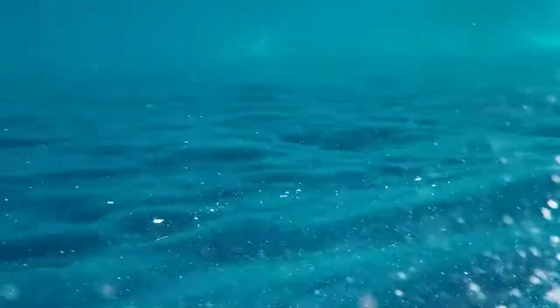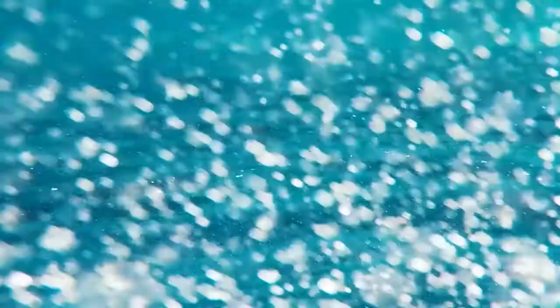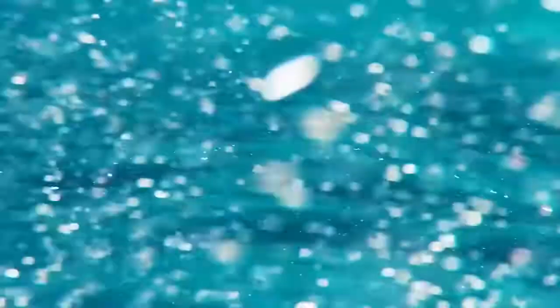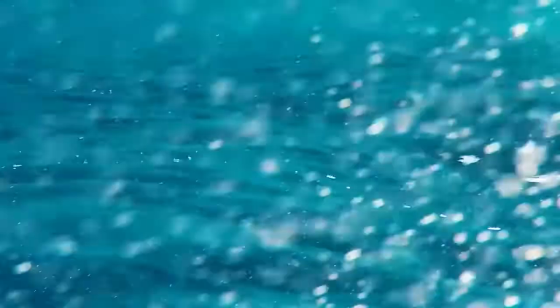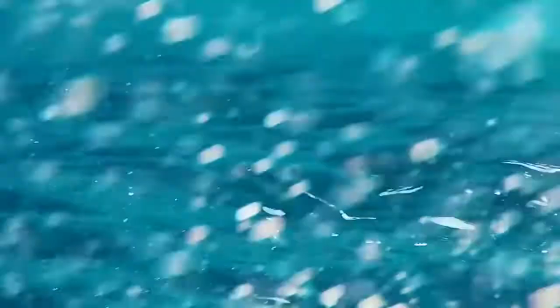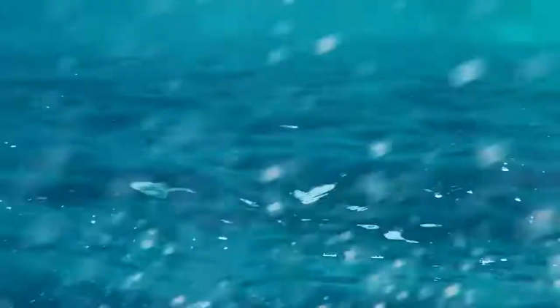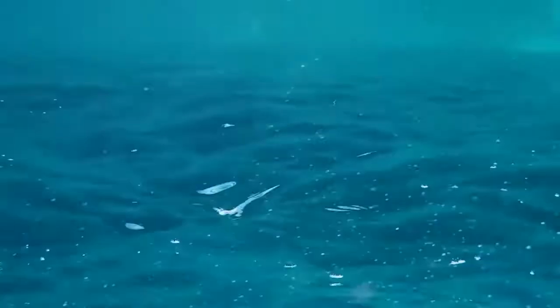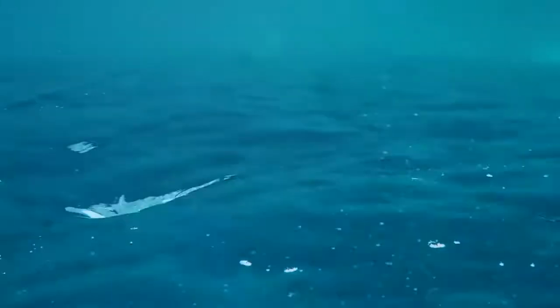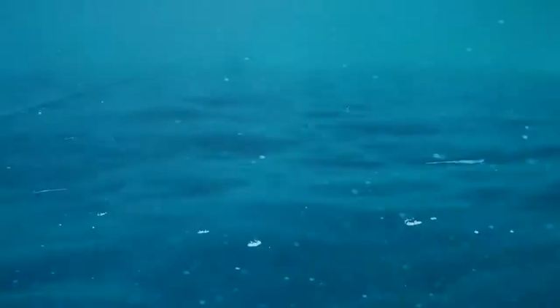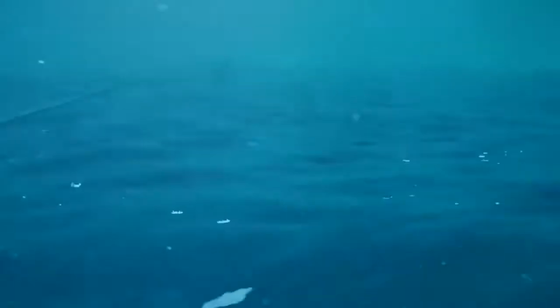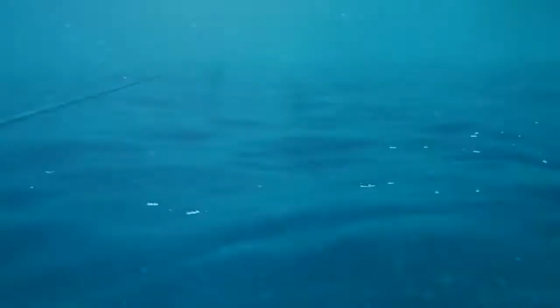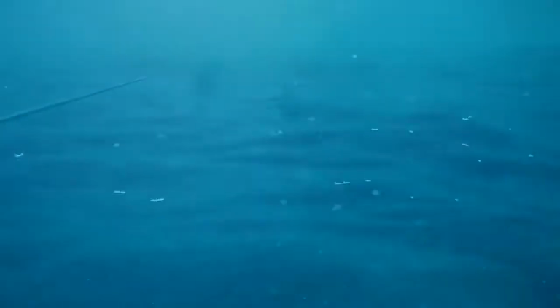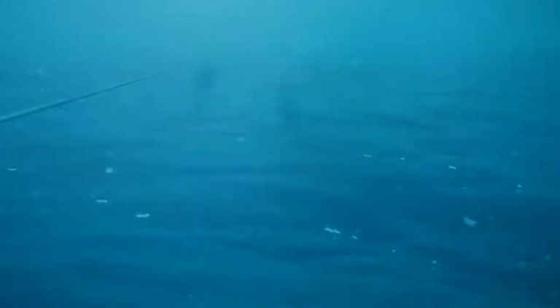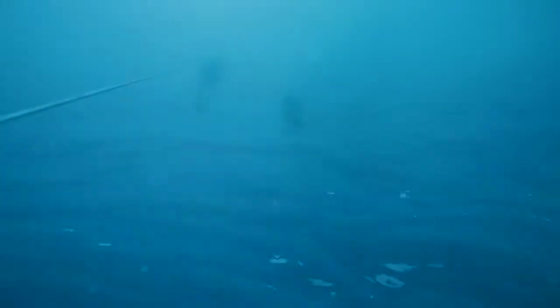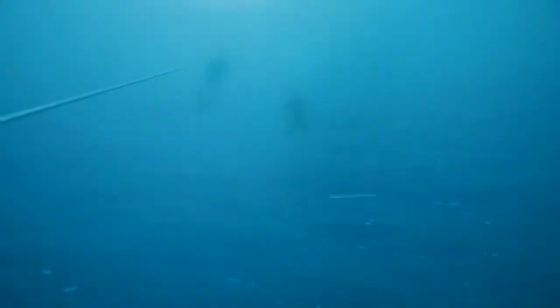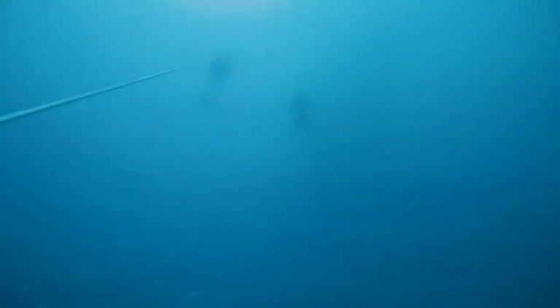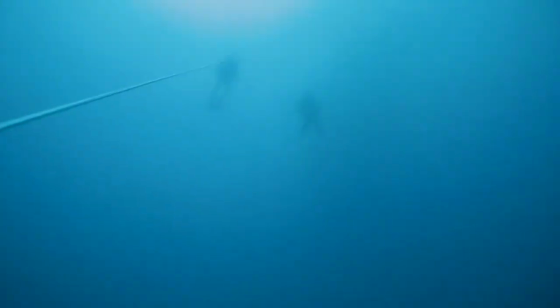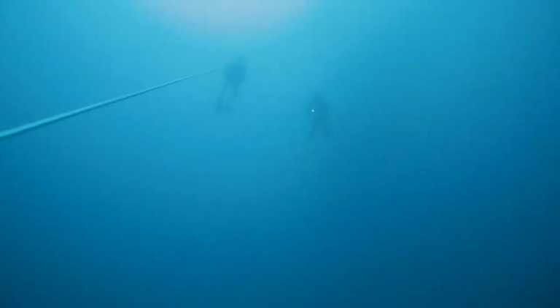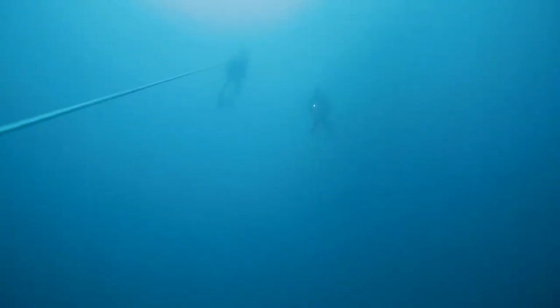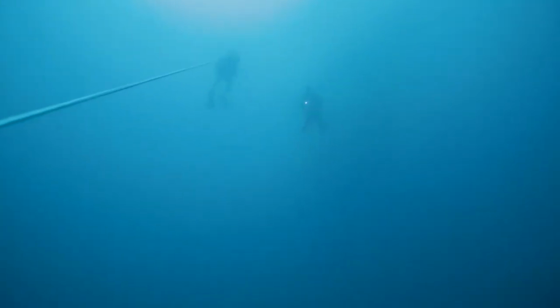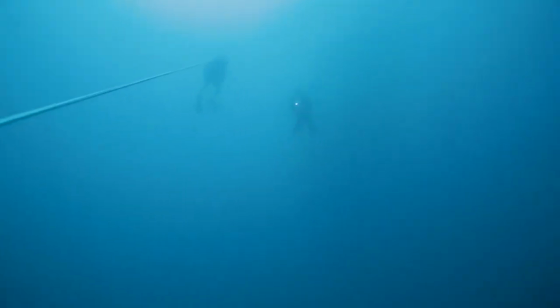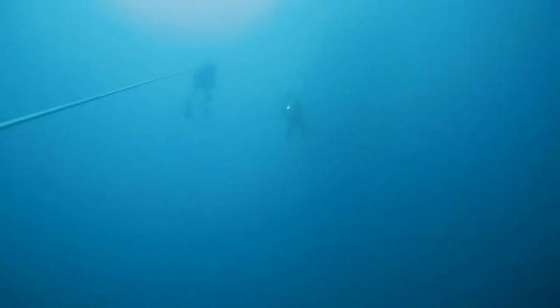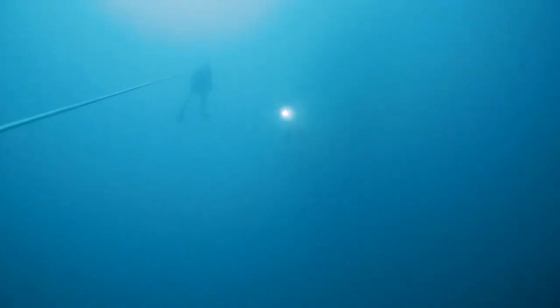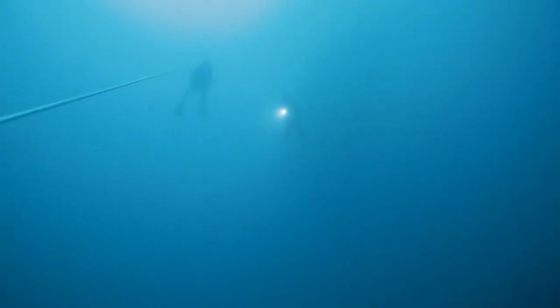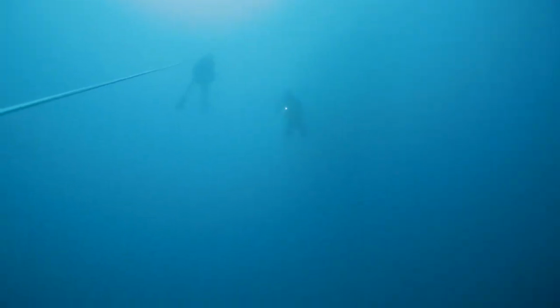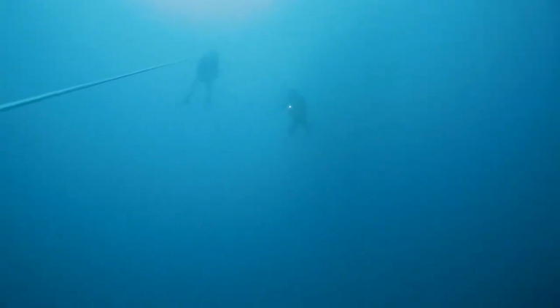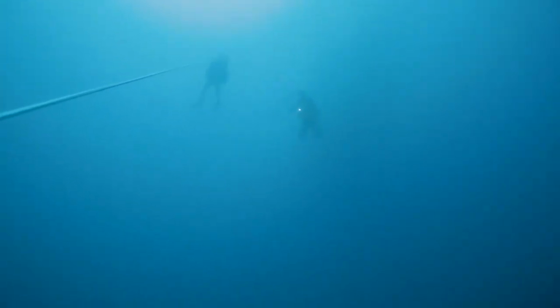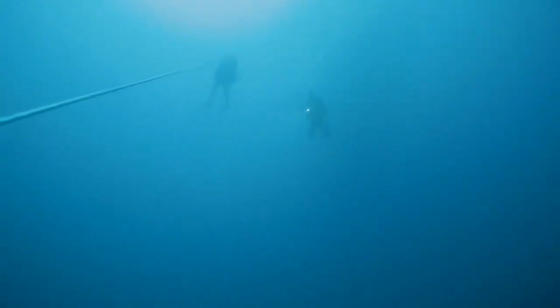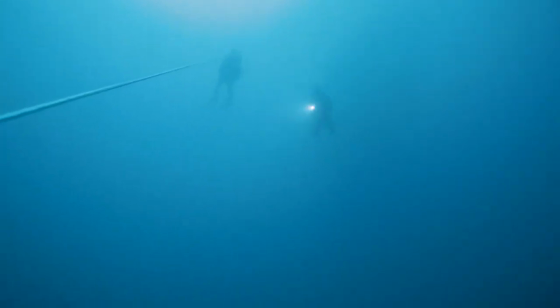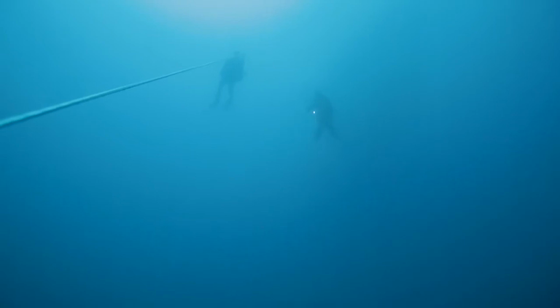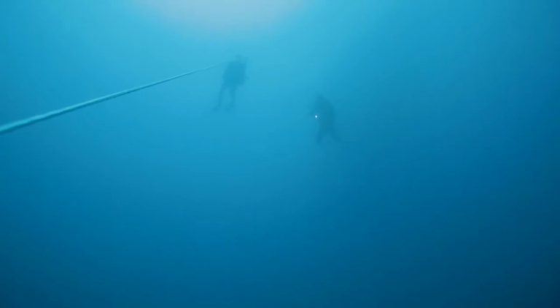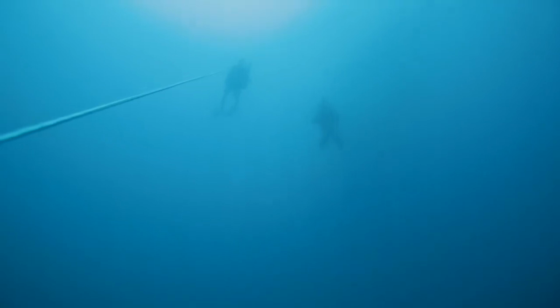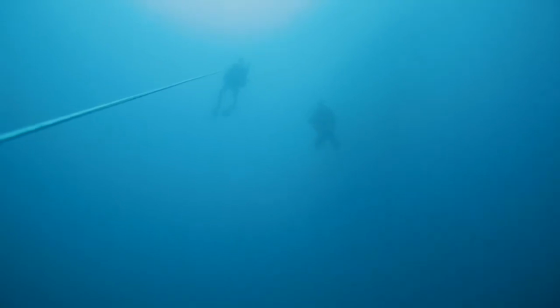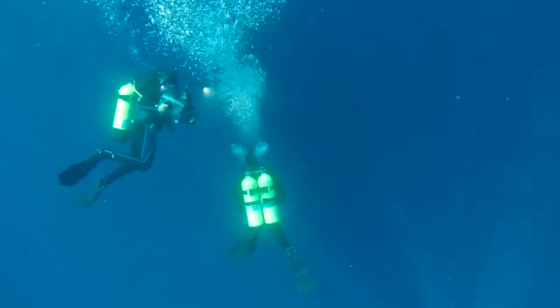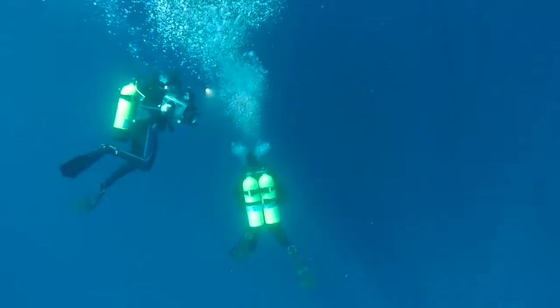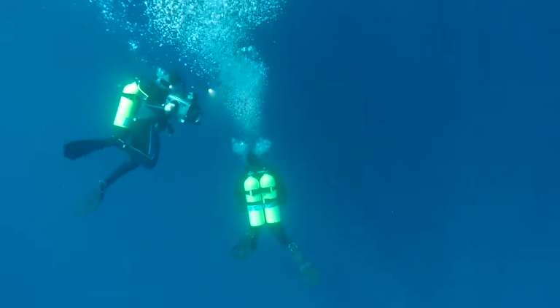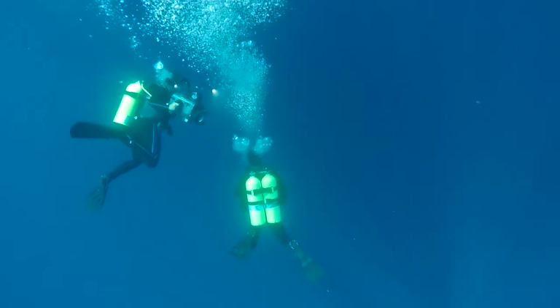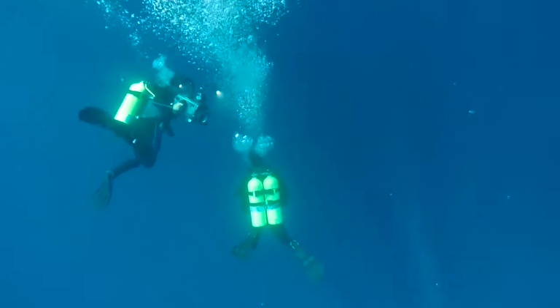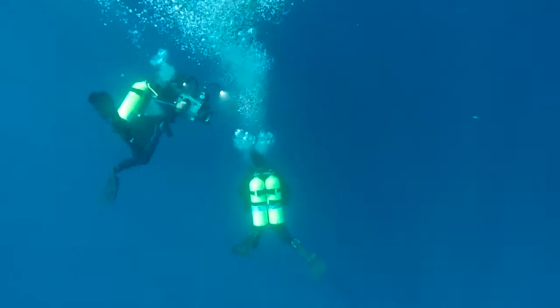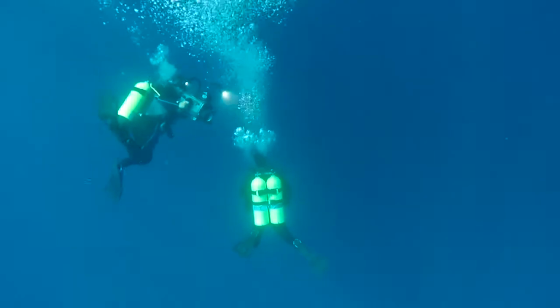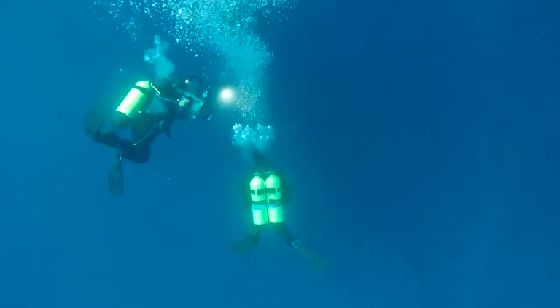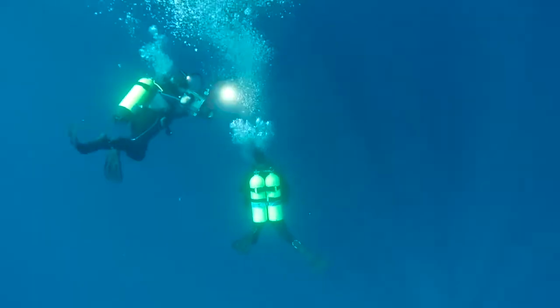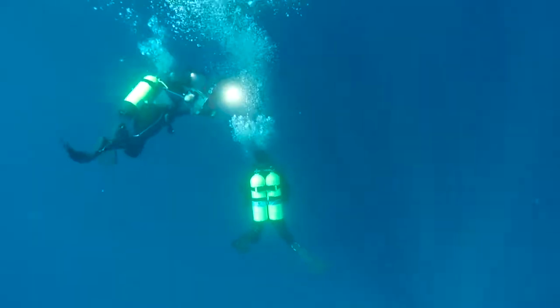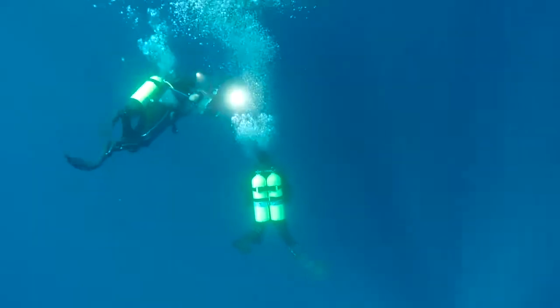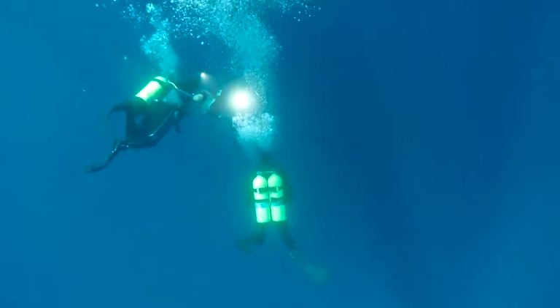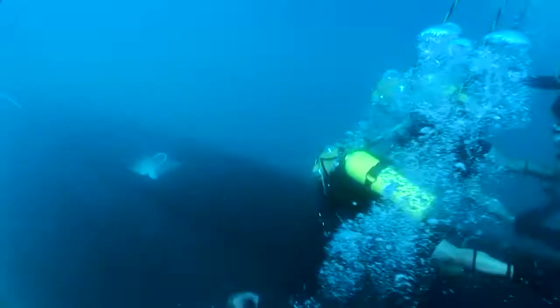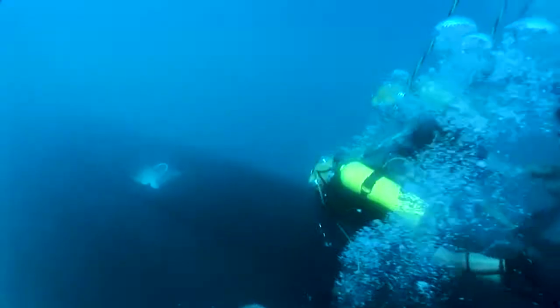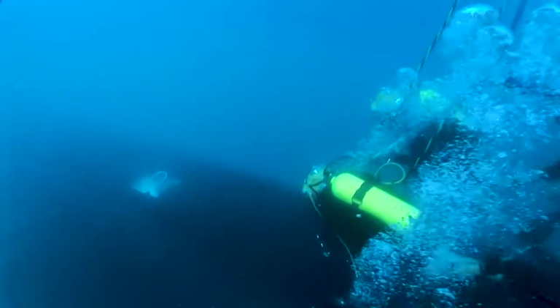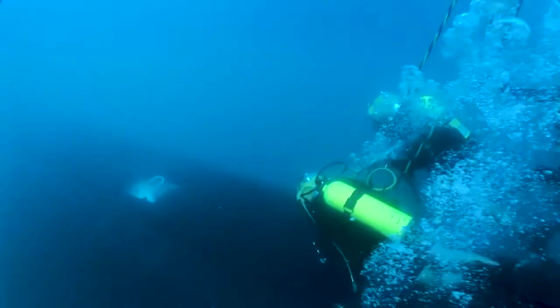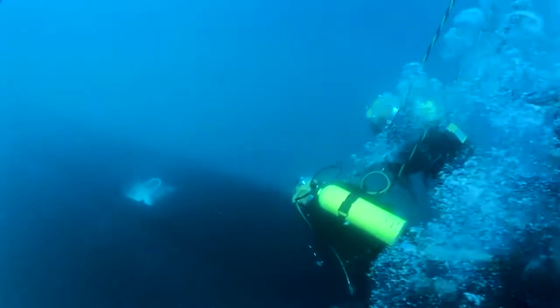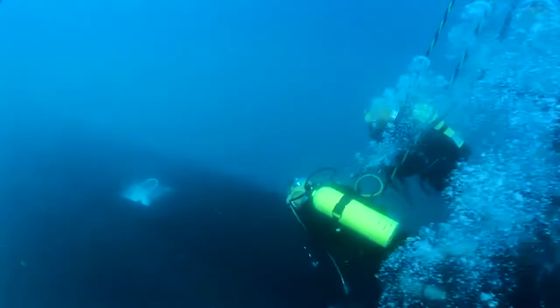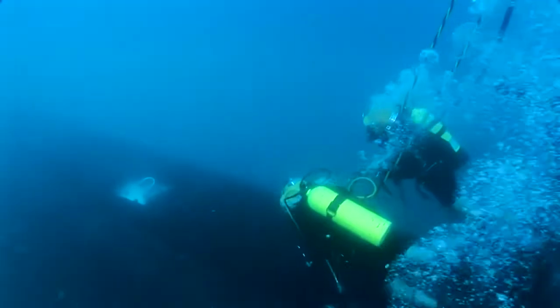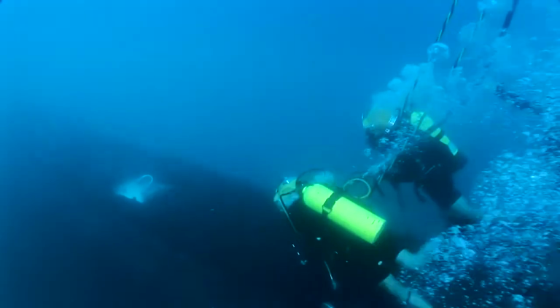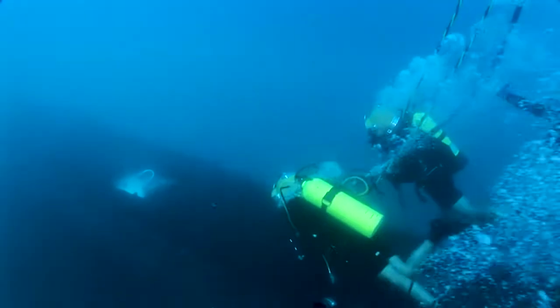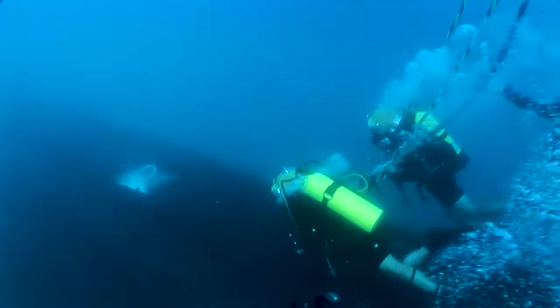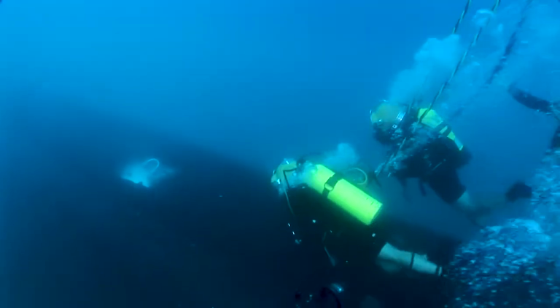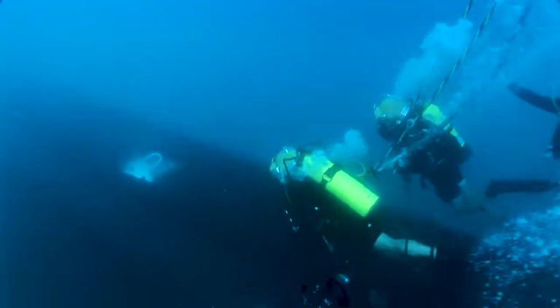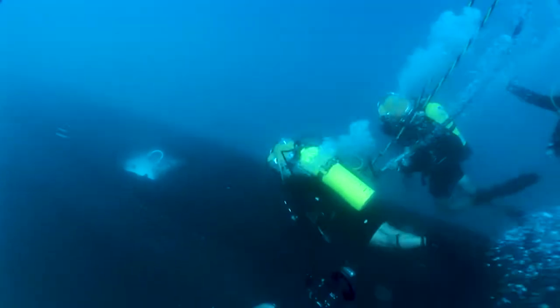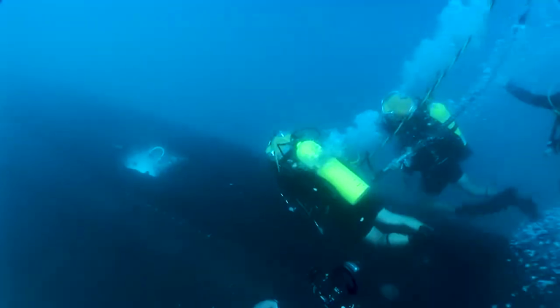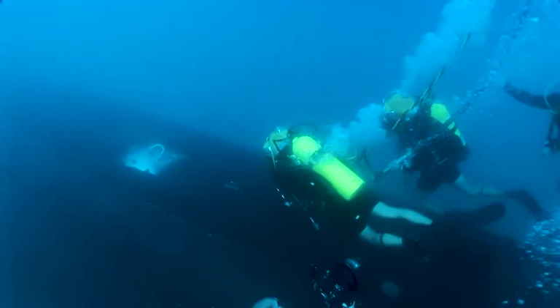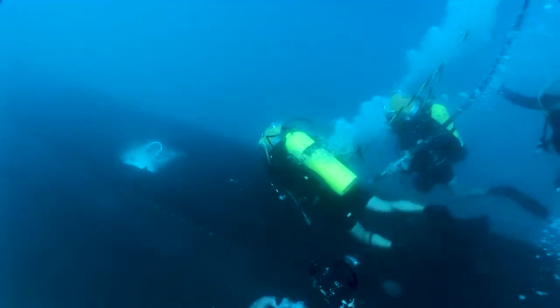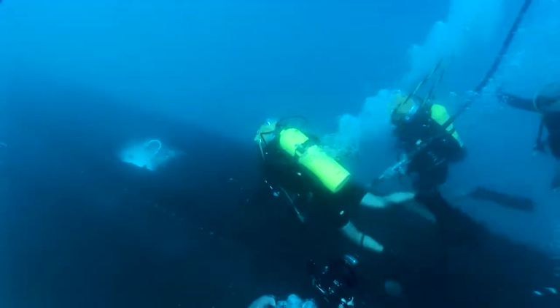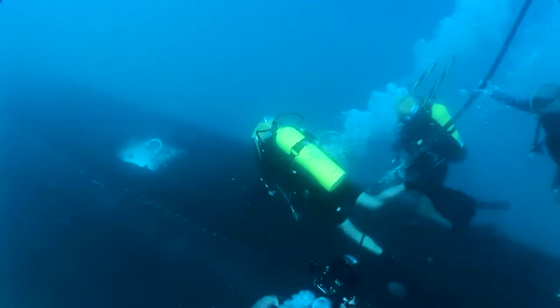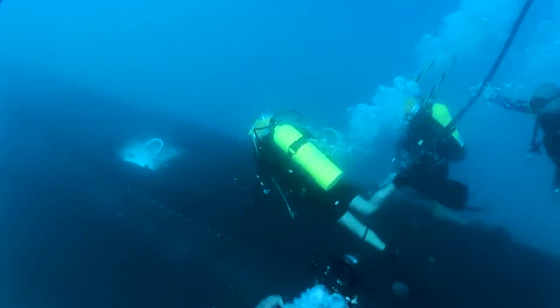Submarine rescue is a difficult business. There are many unknowns and variables. Each submarine accident is different.